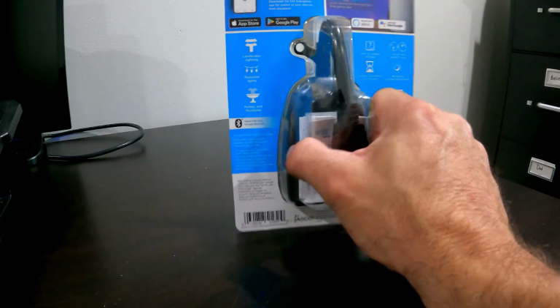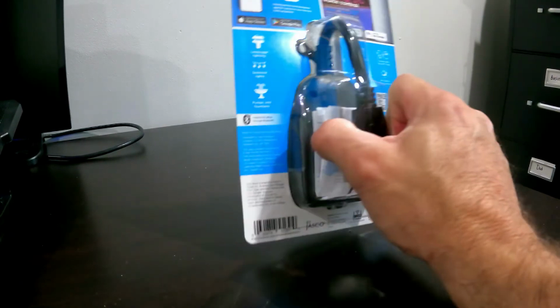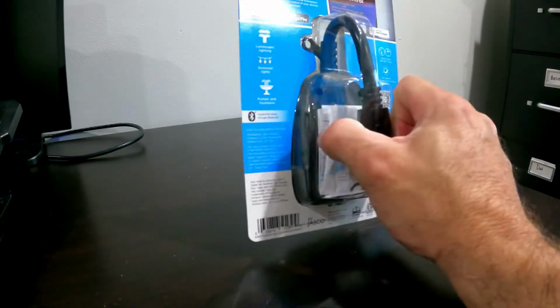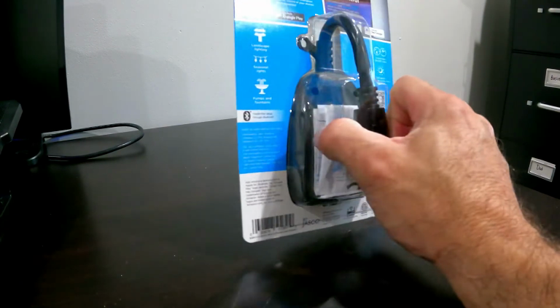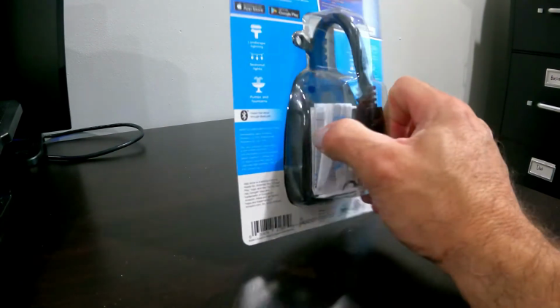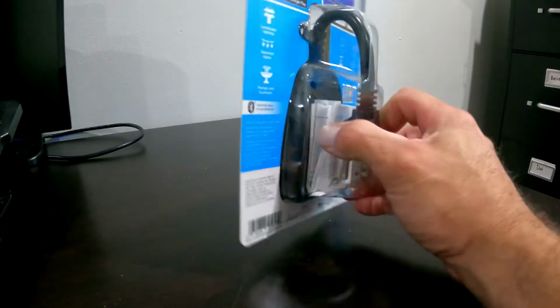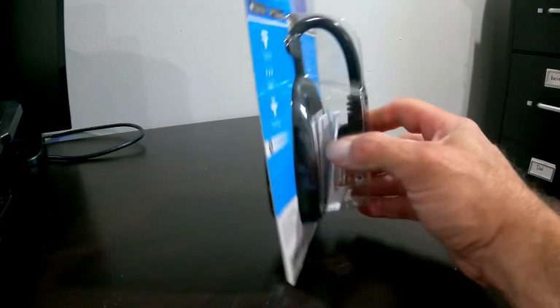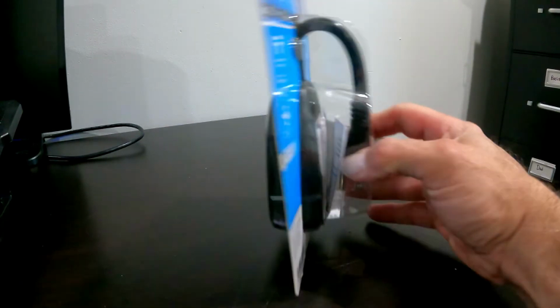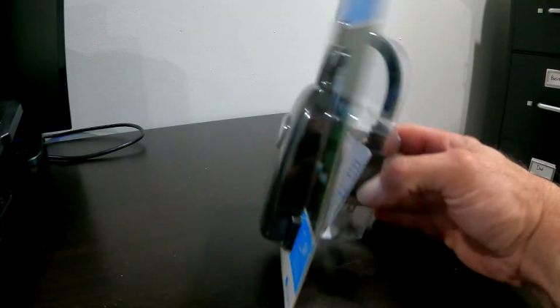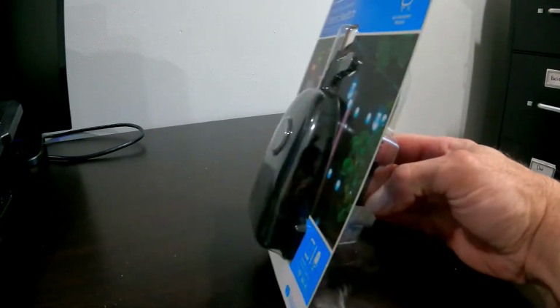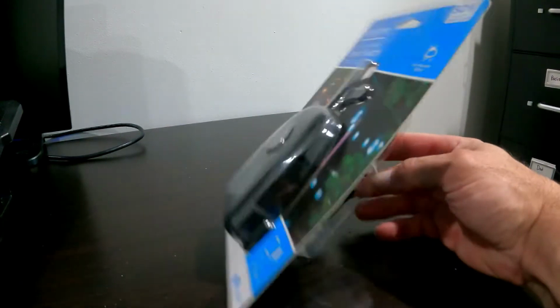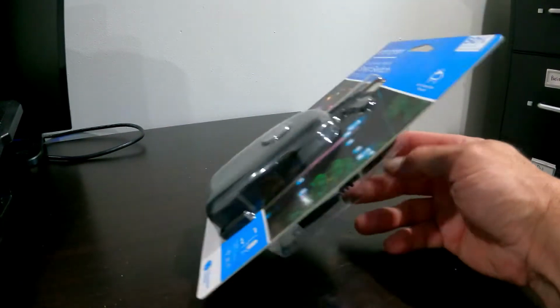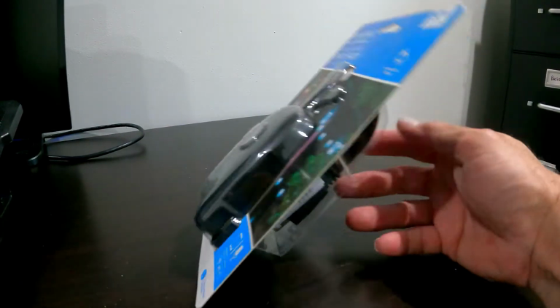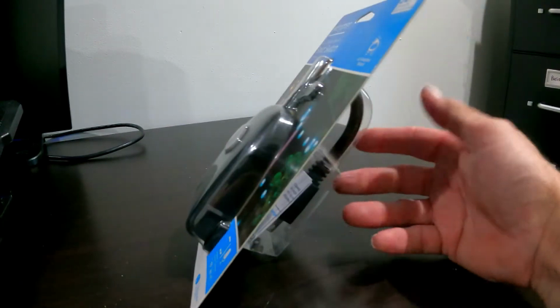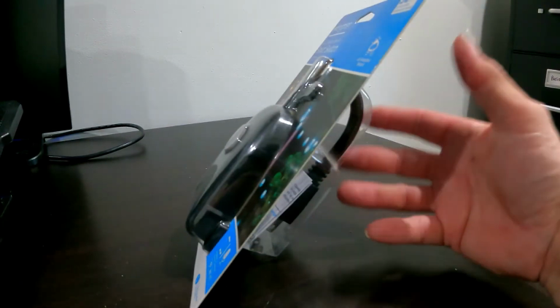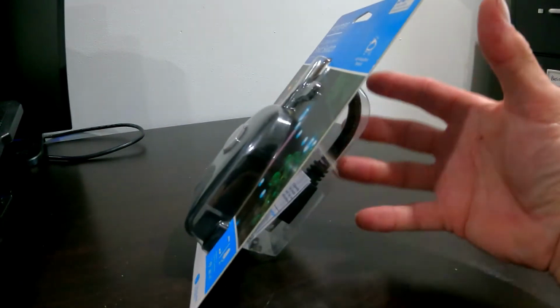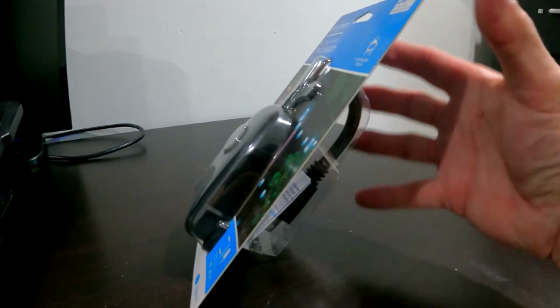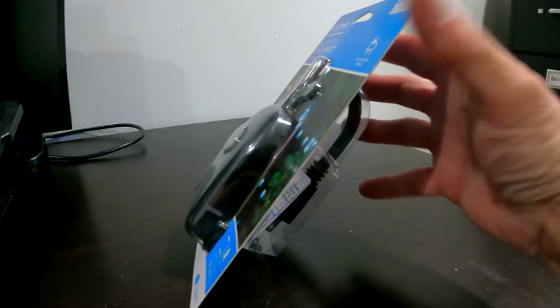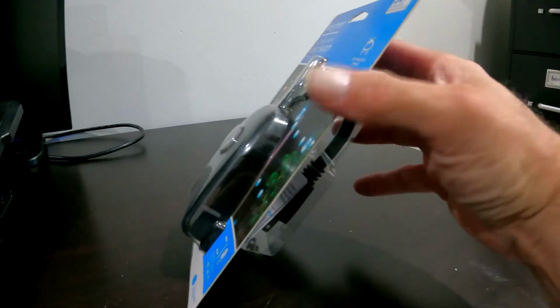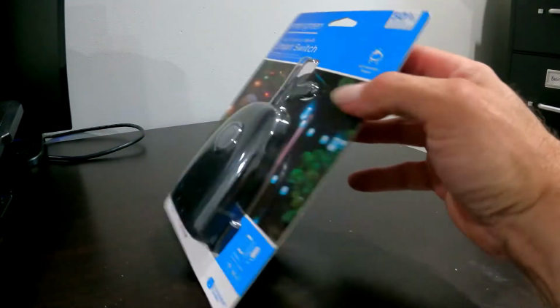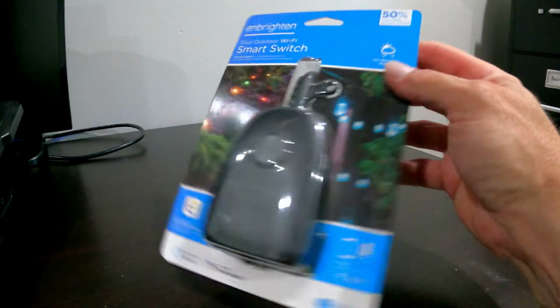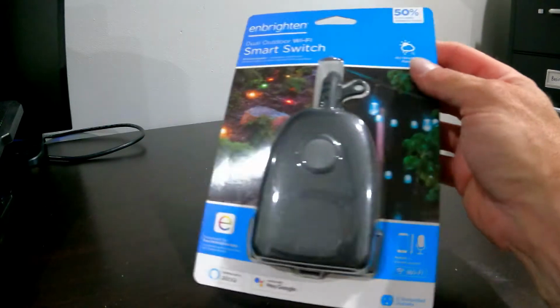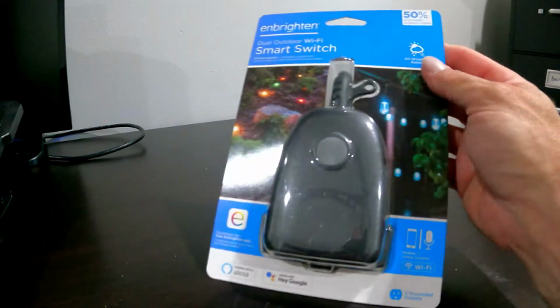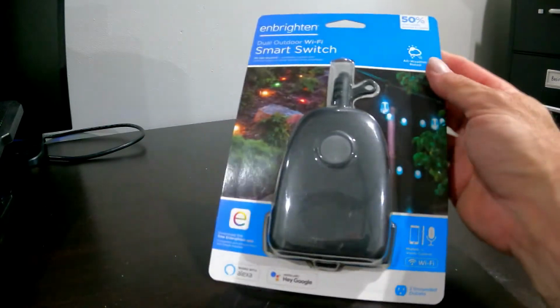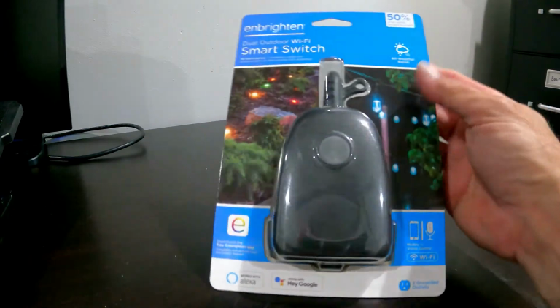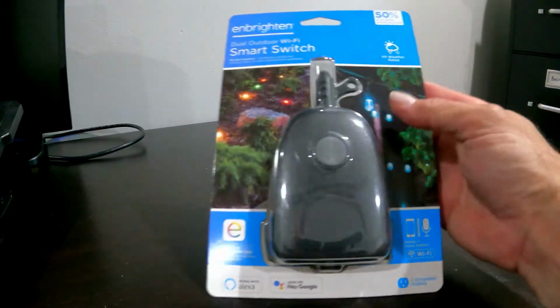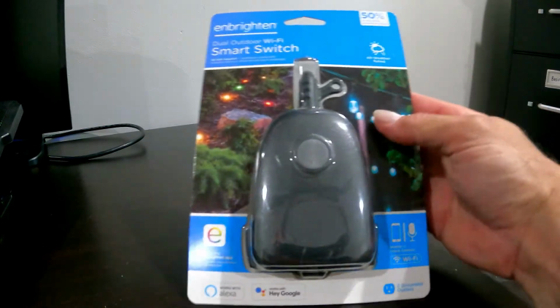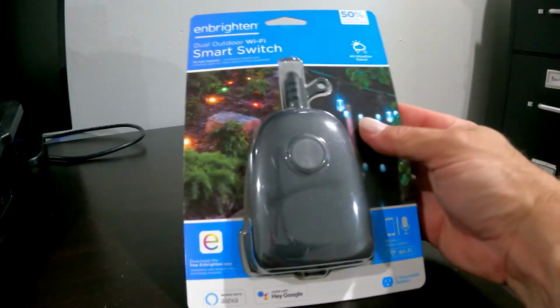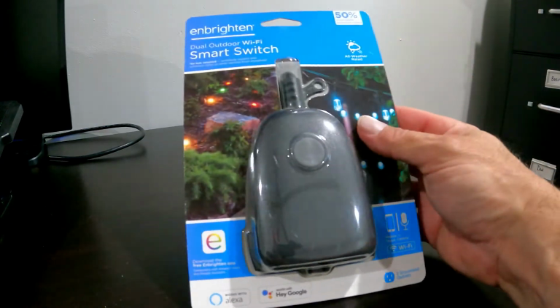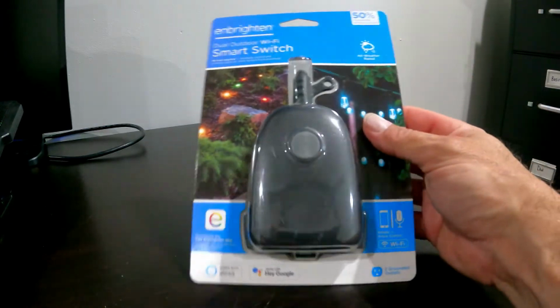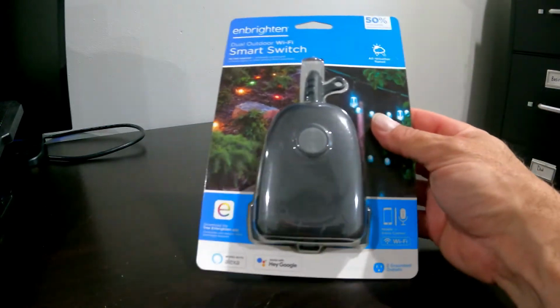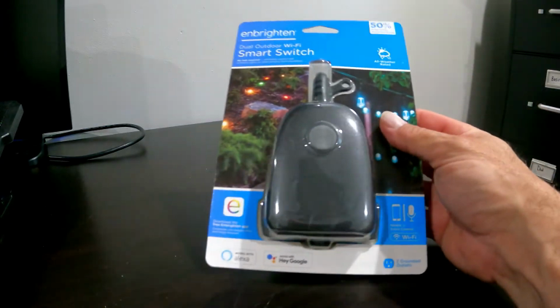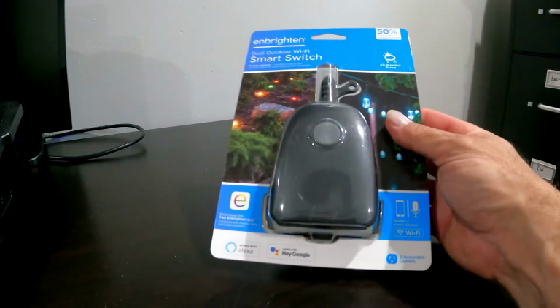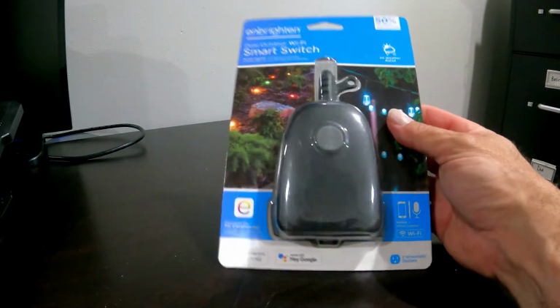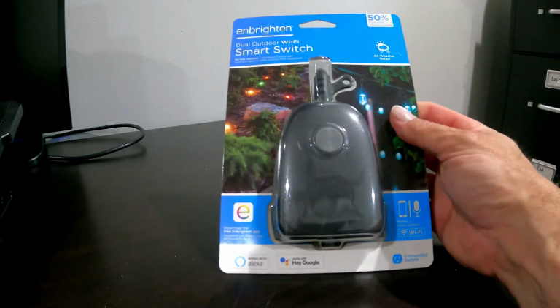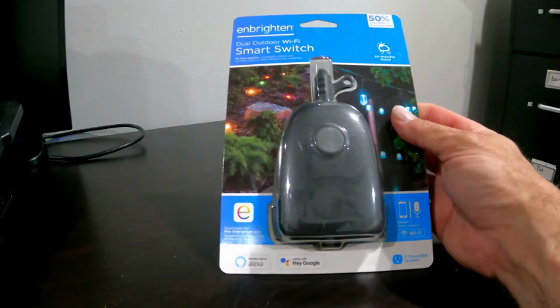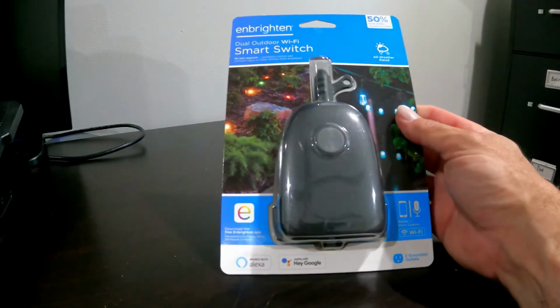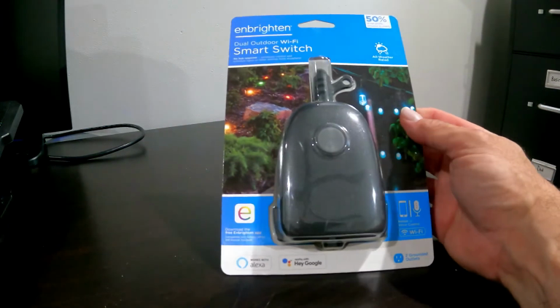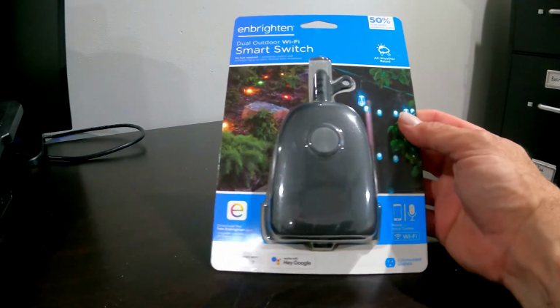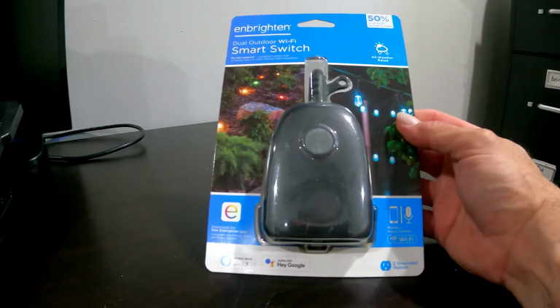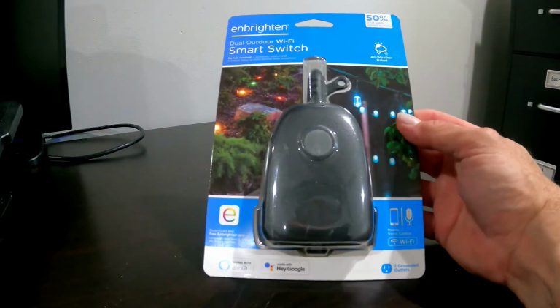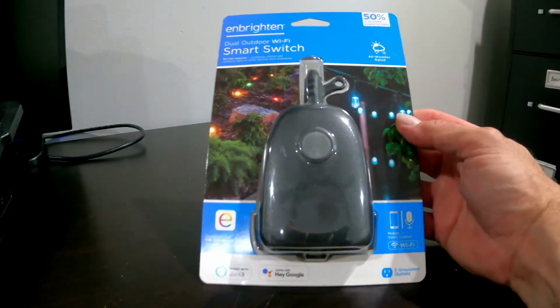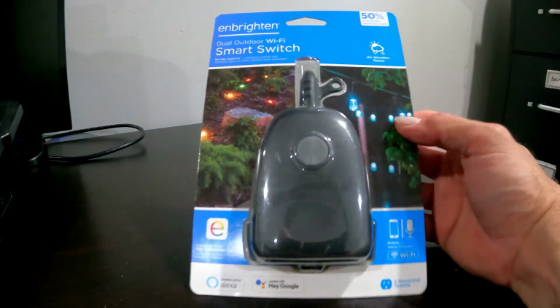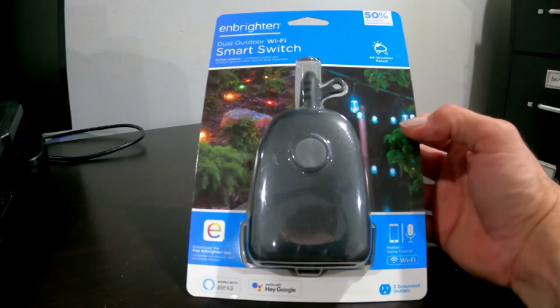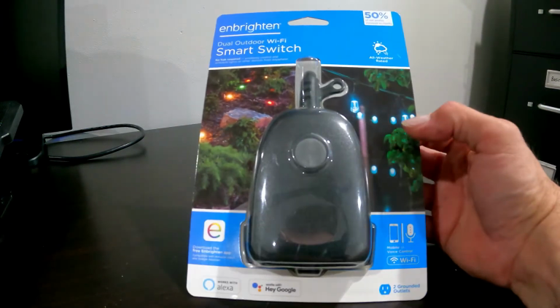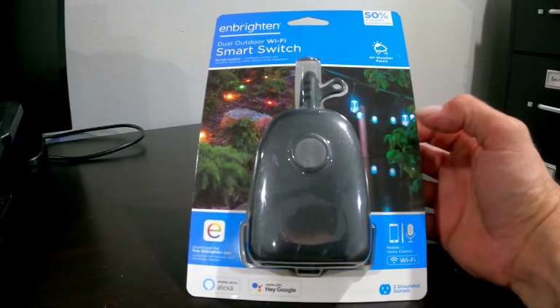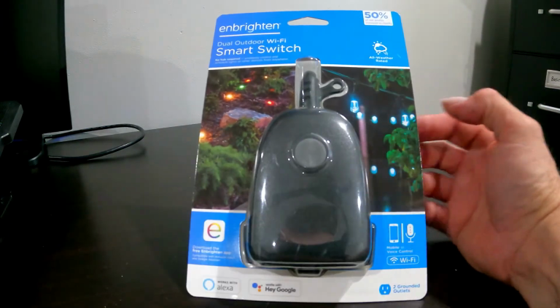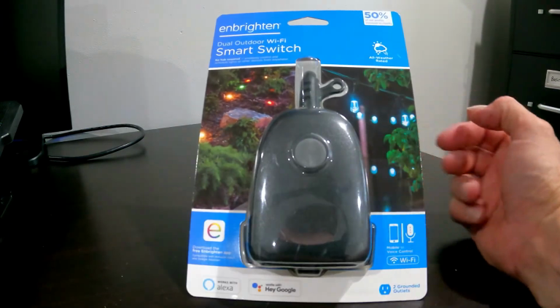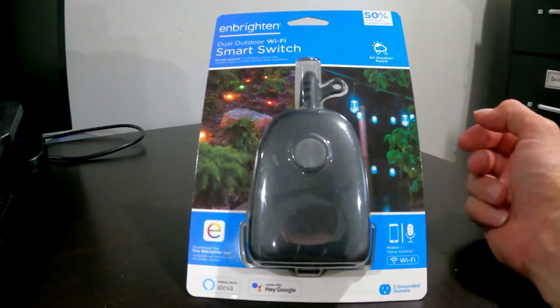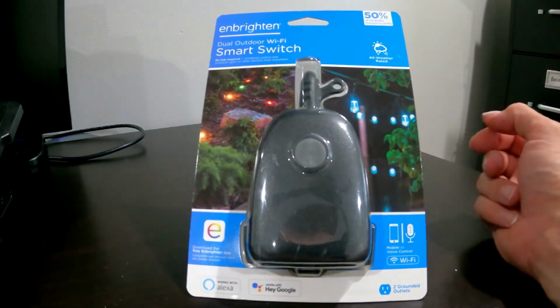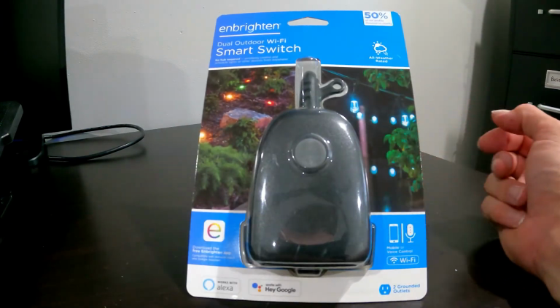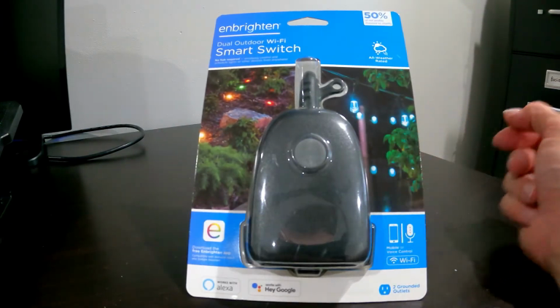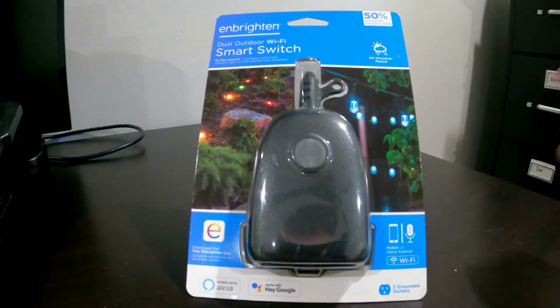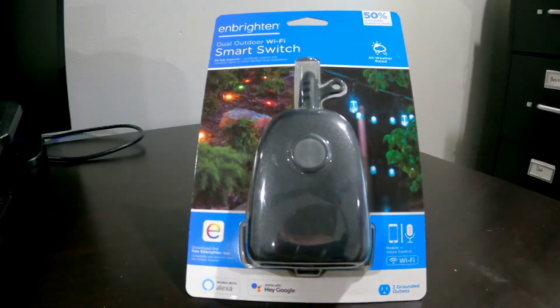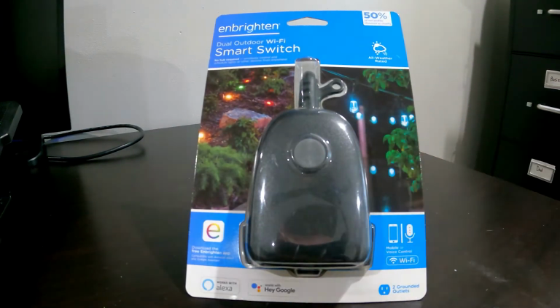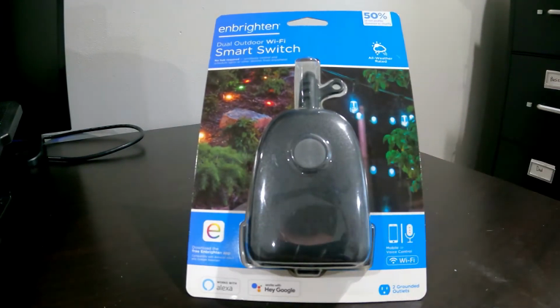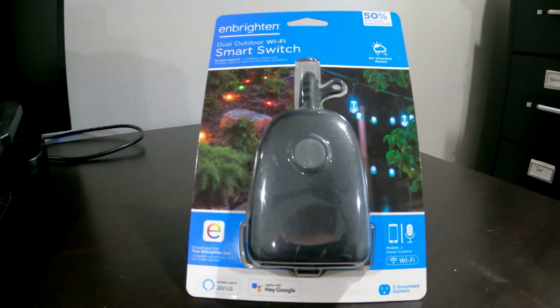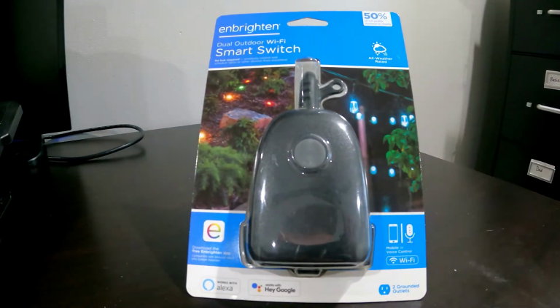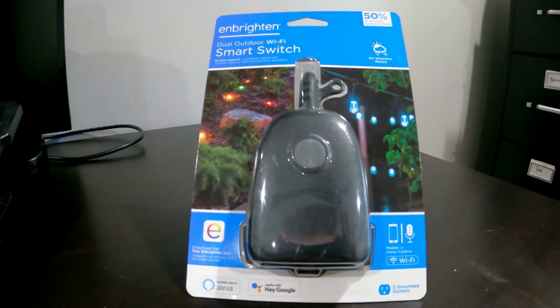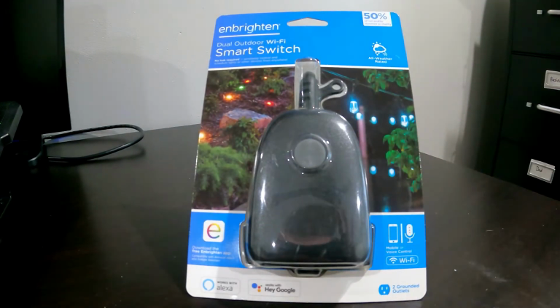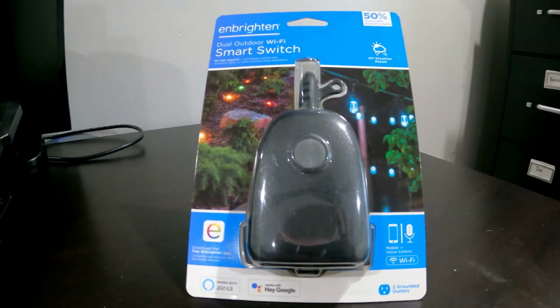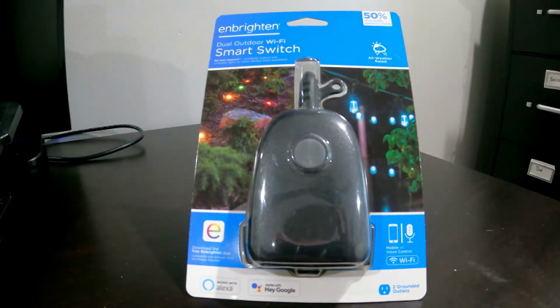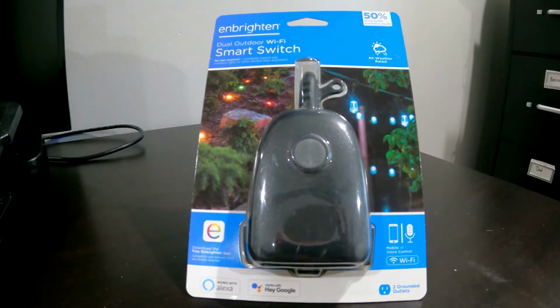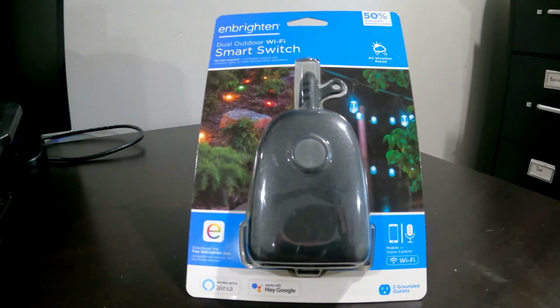So we're going to open it up, download the app — whatever app it takes — and set it up and see how hard it is to use.